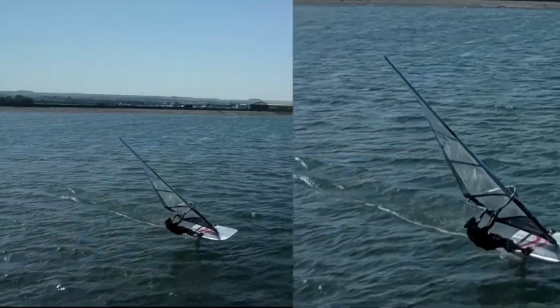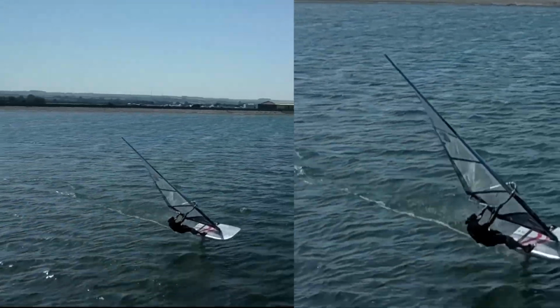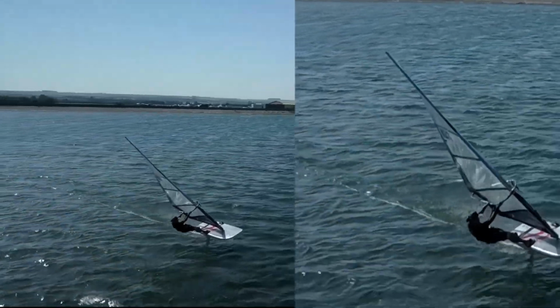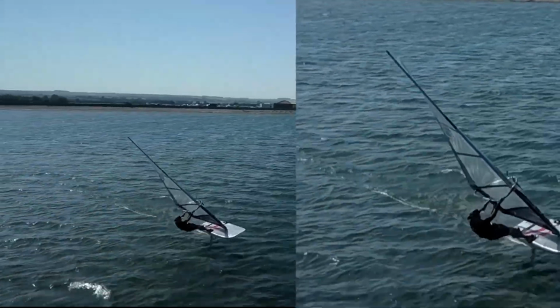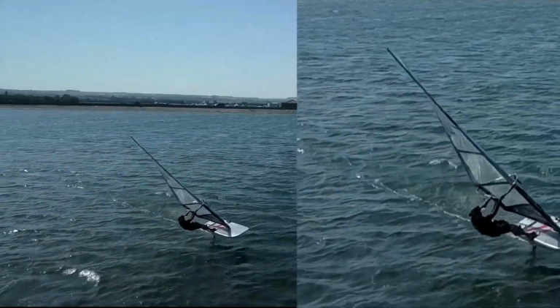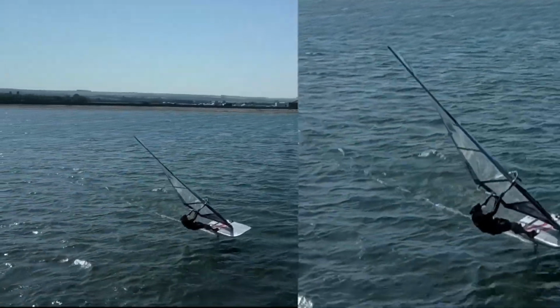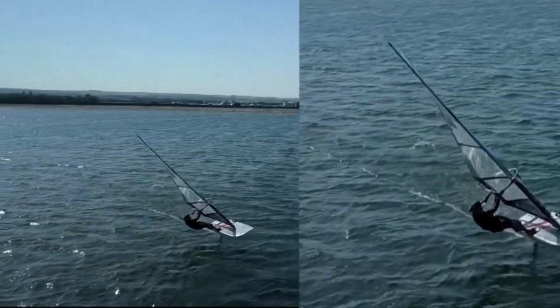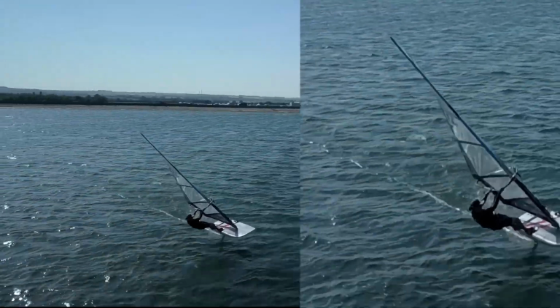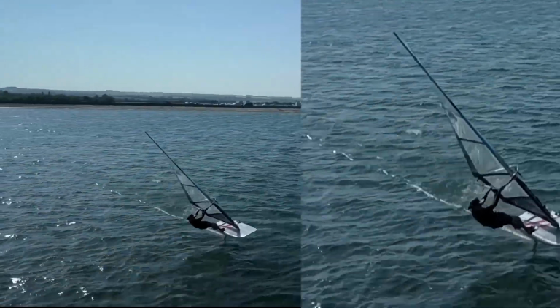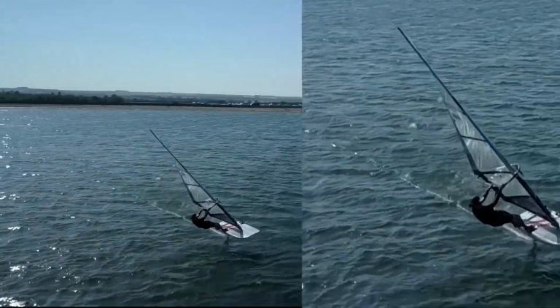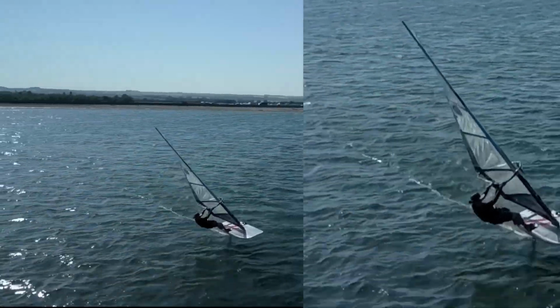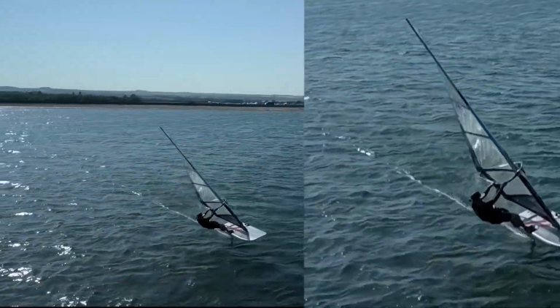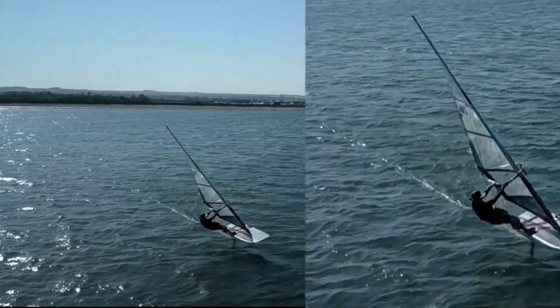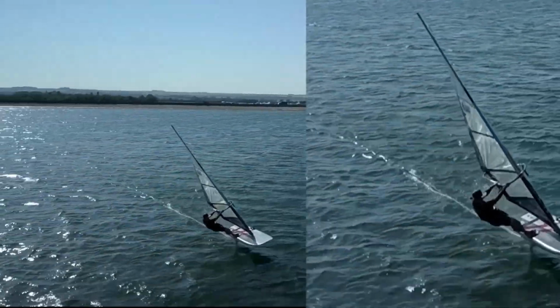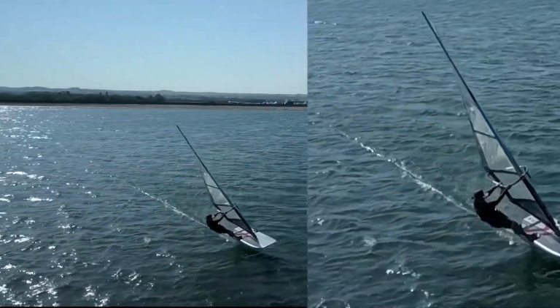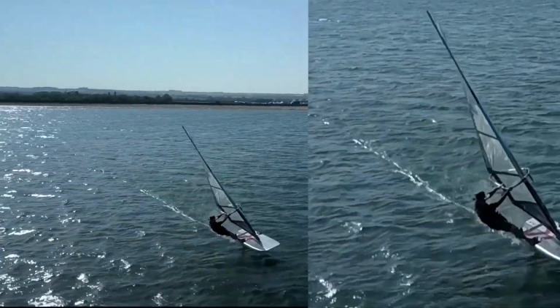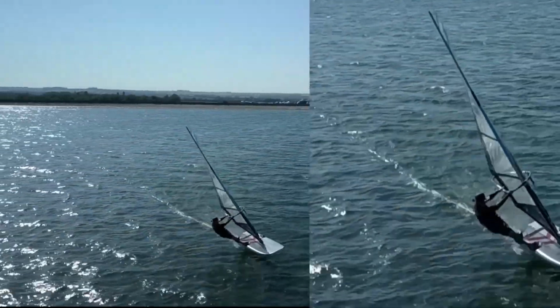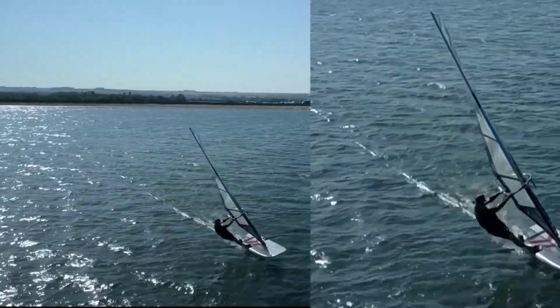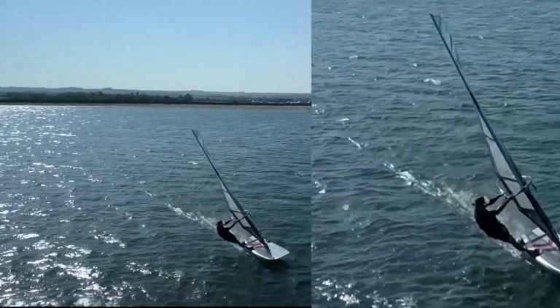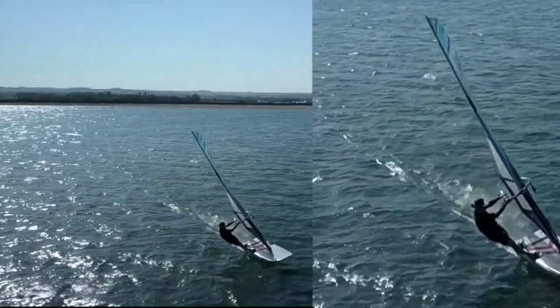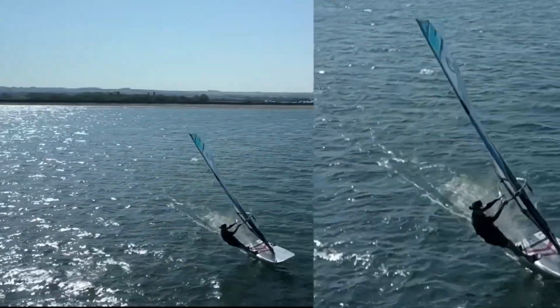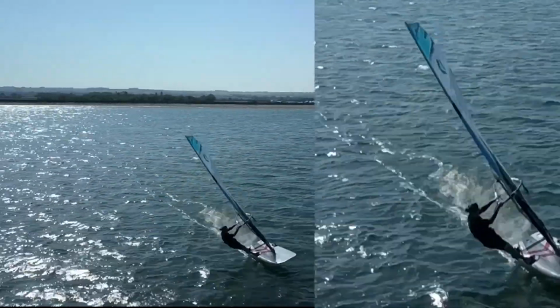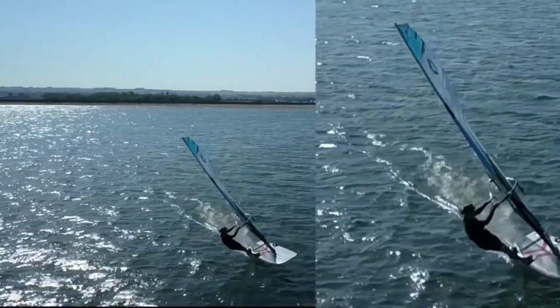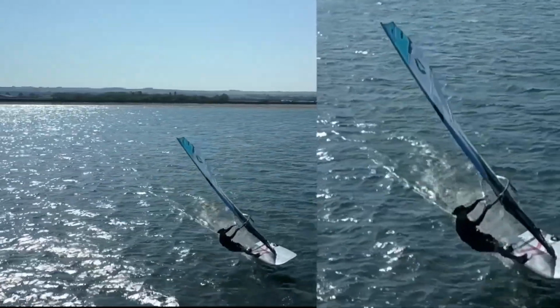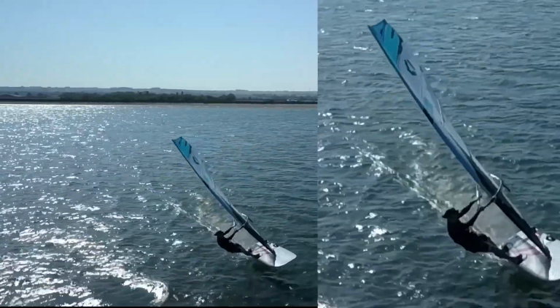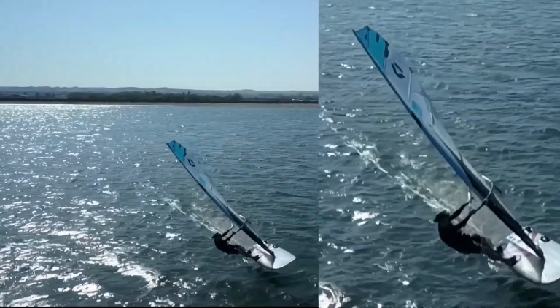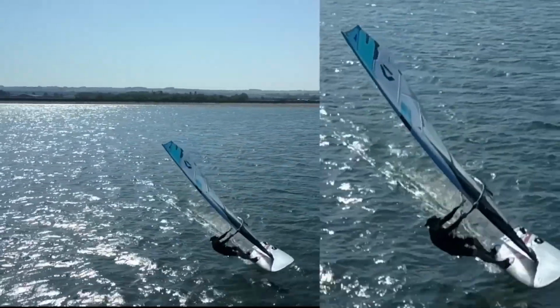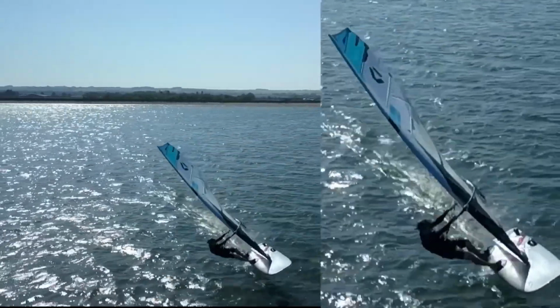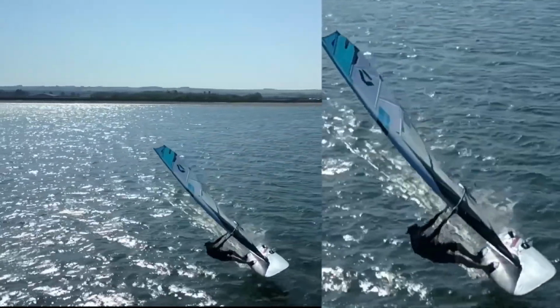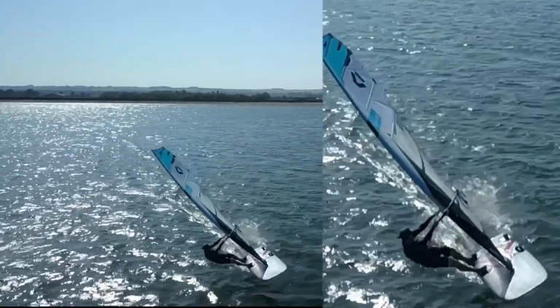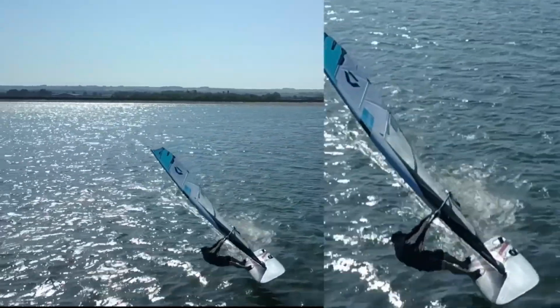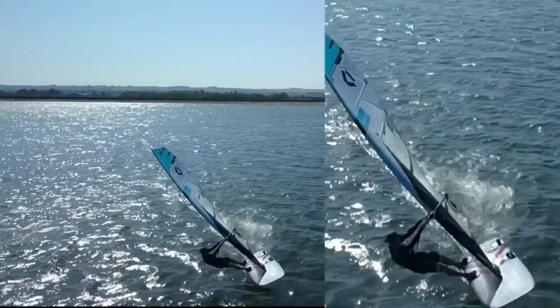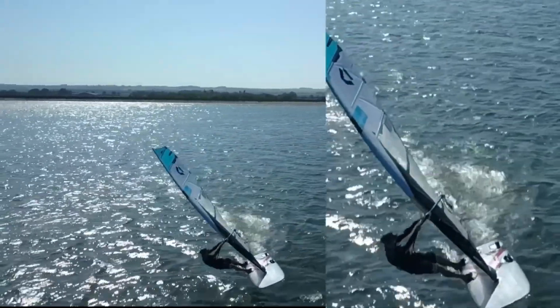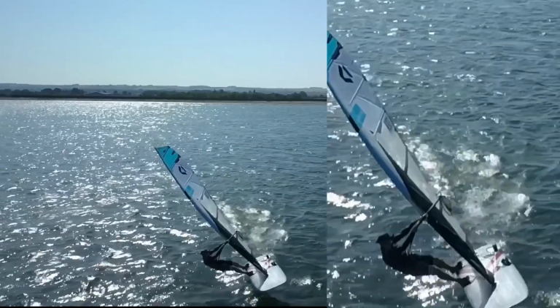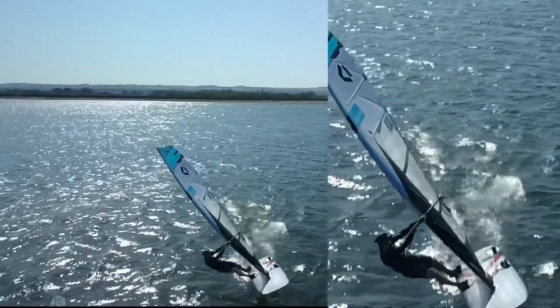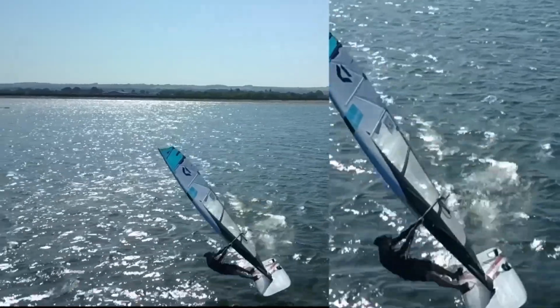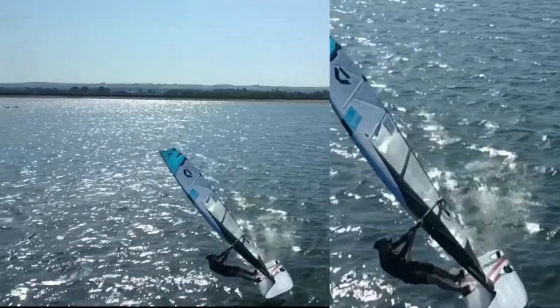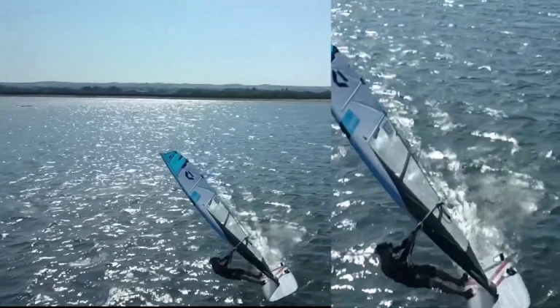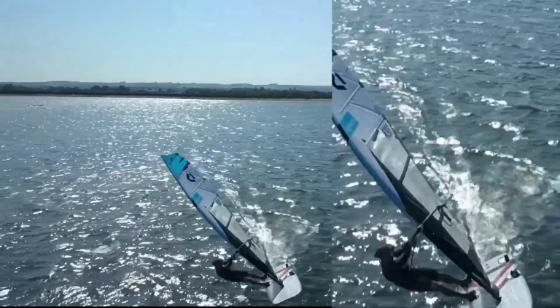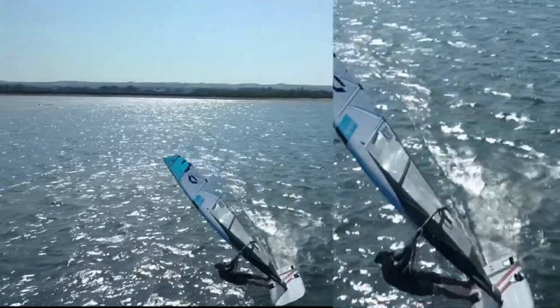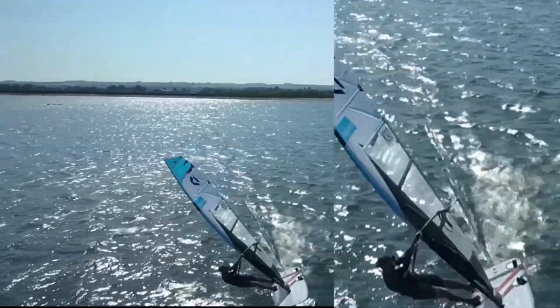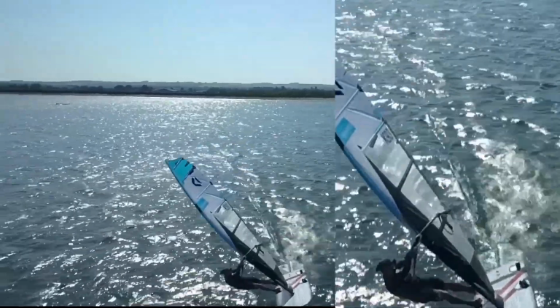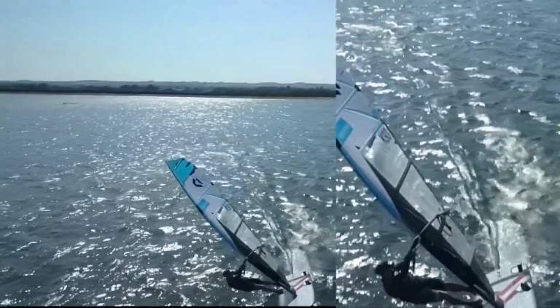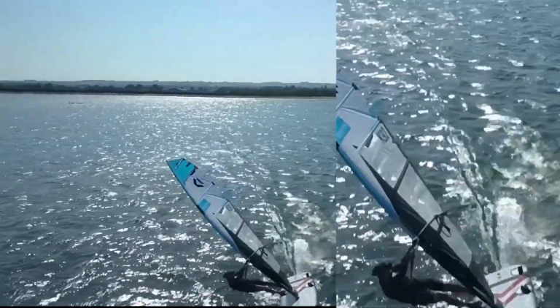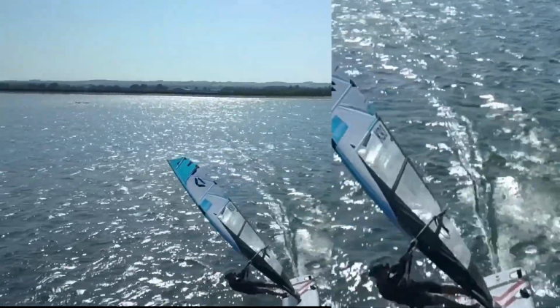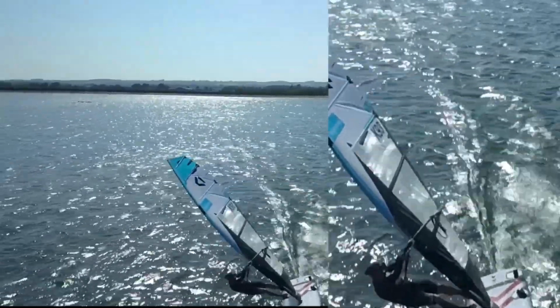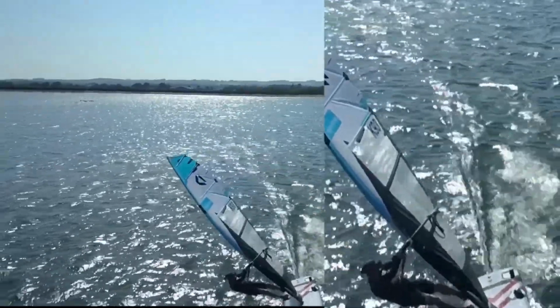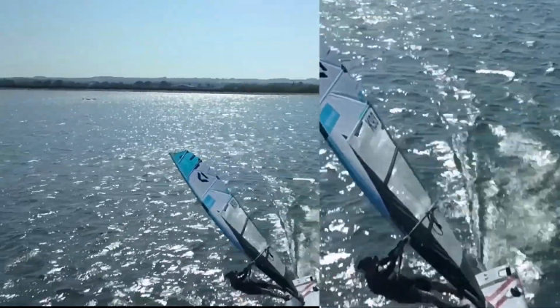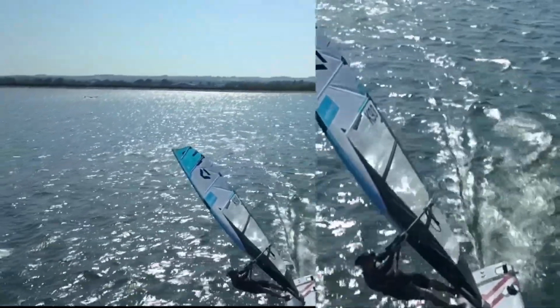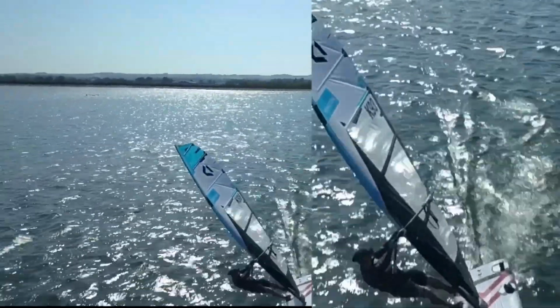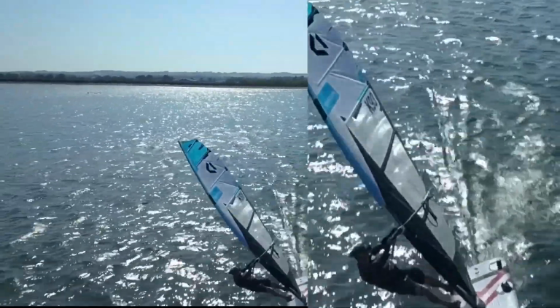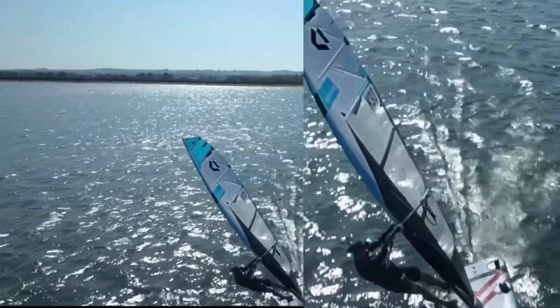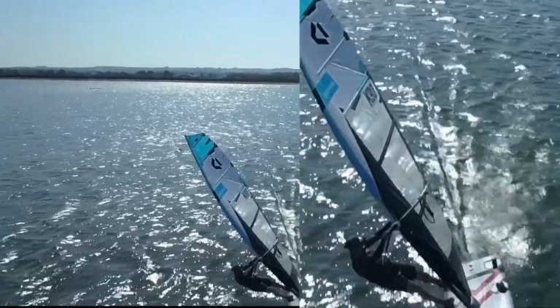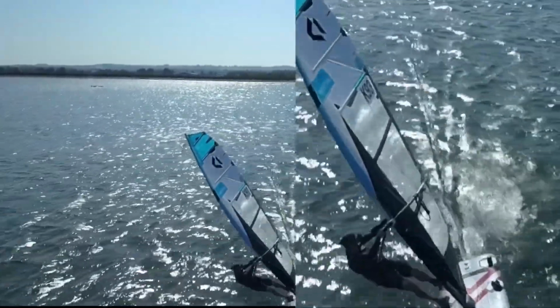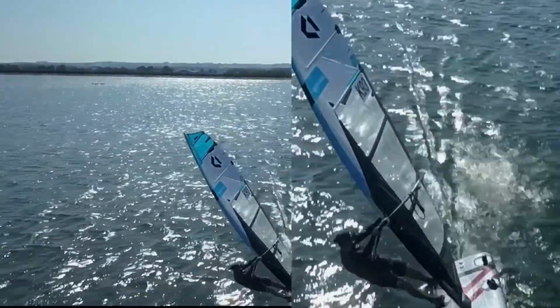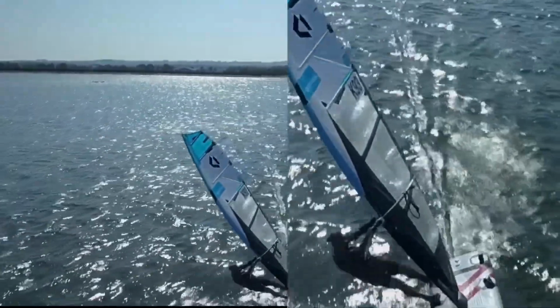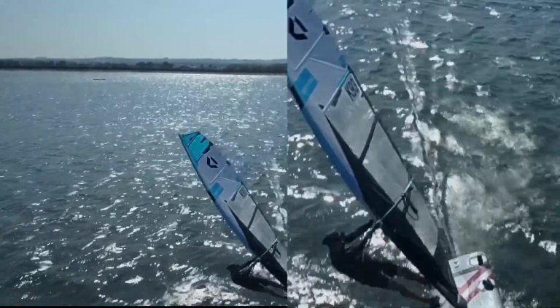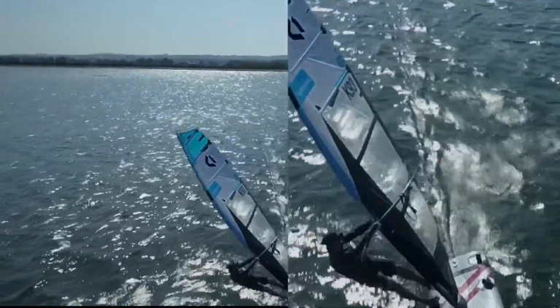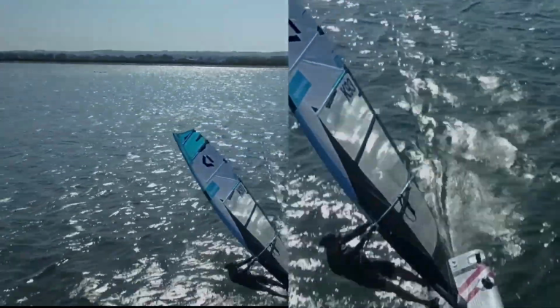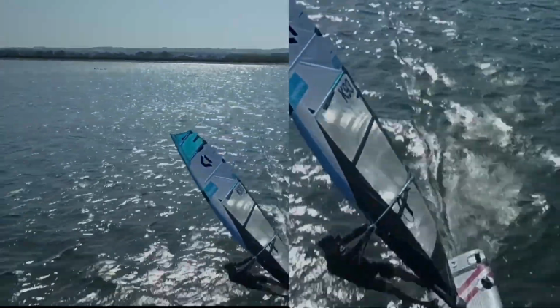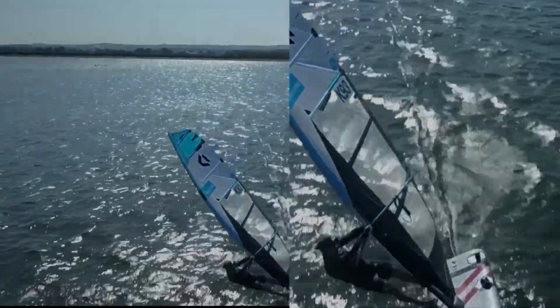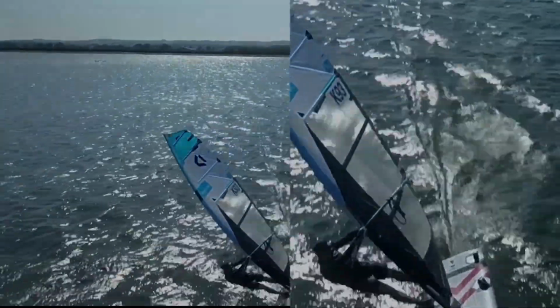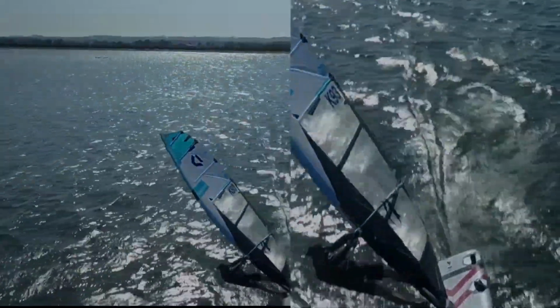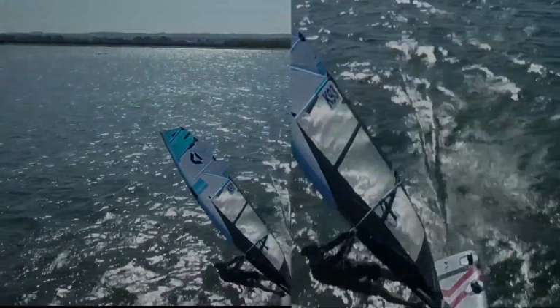I hope that this video helps you with your drone flying. Please like and subscribe for more hints and tips and I'll see you again.